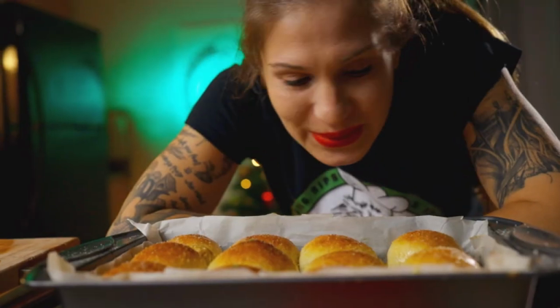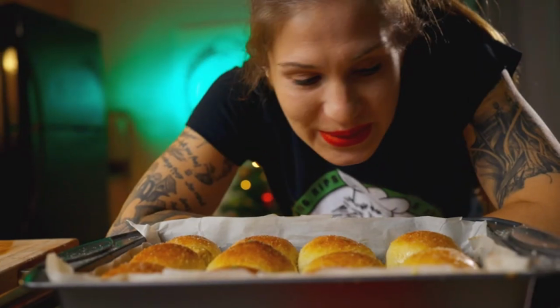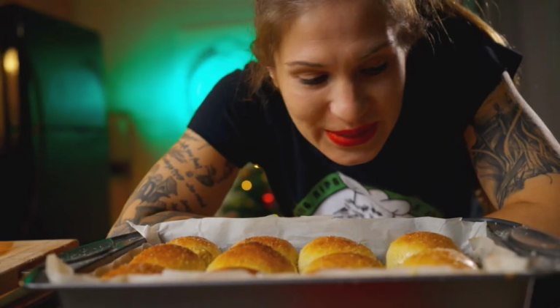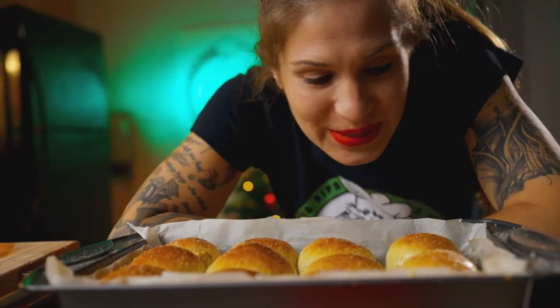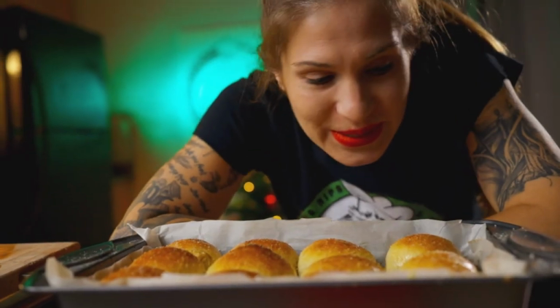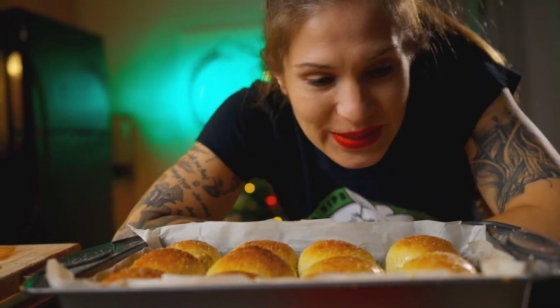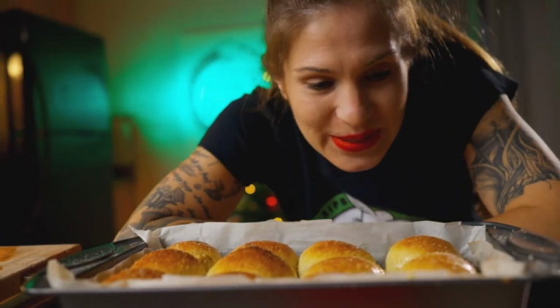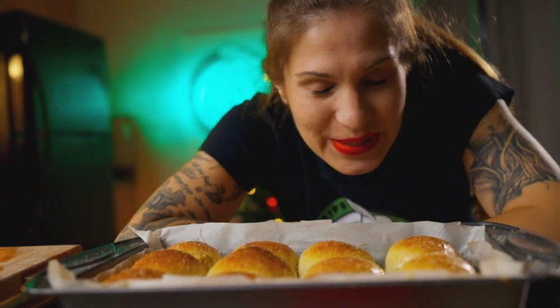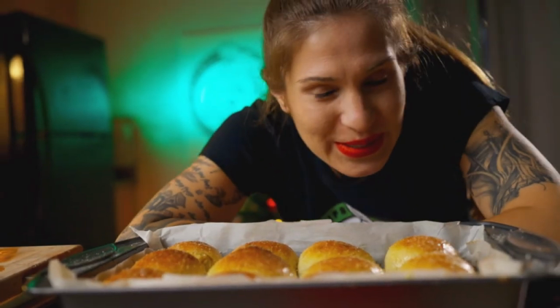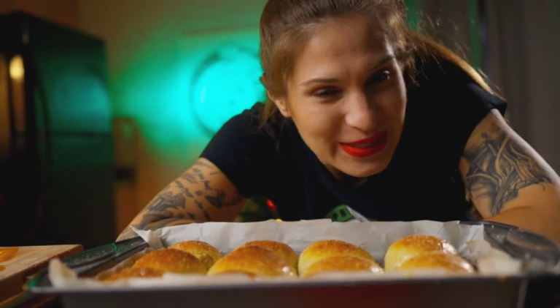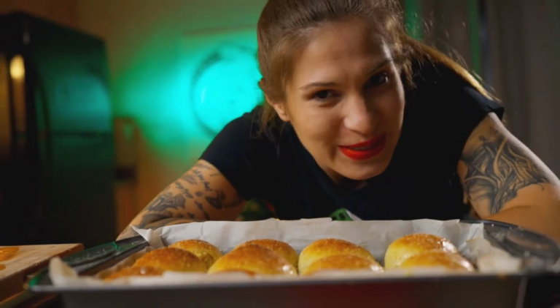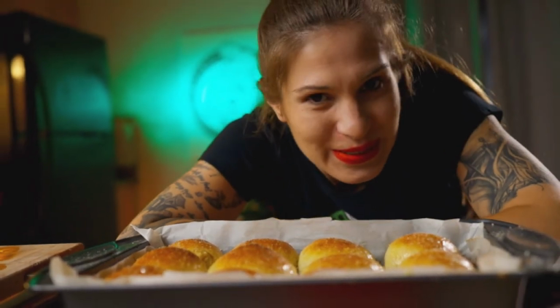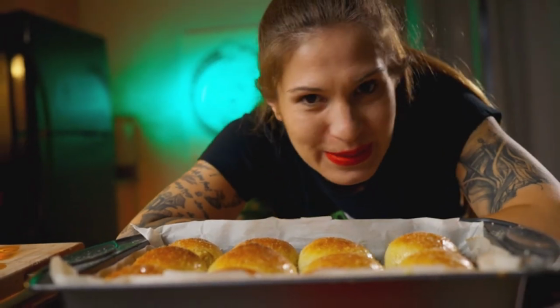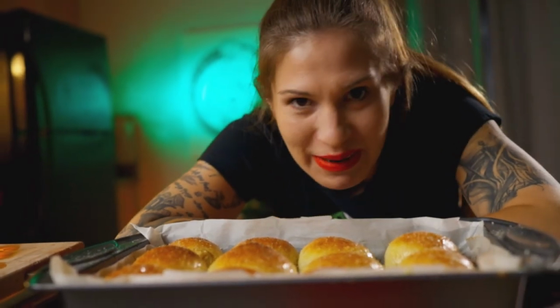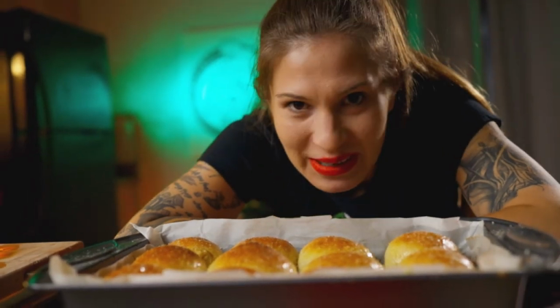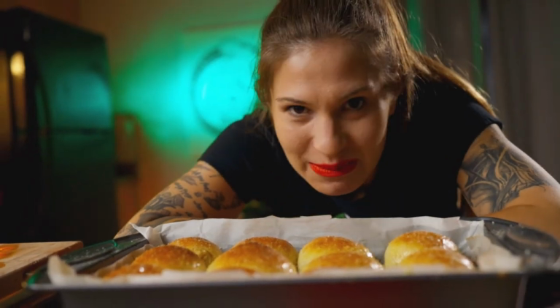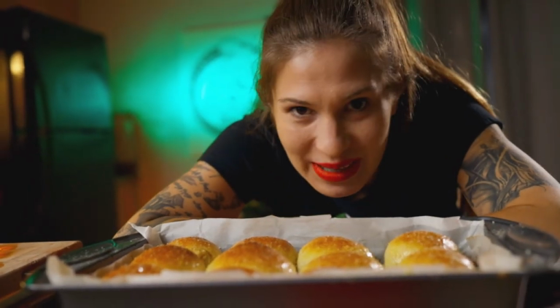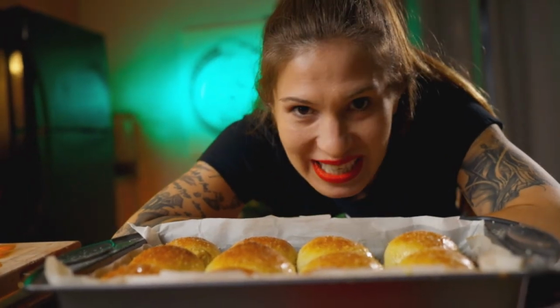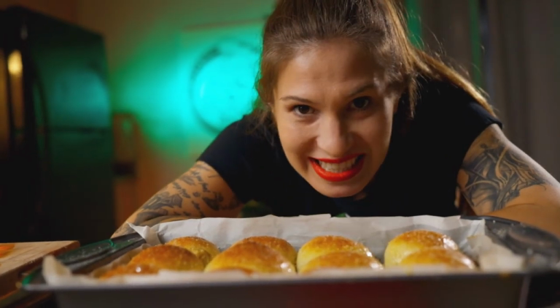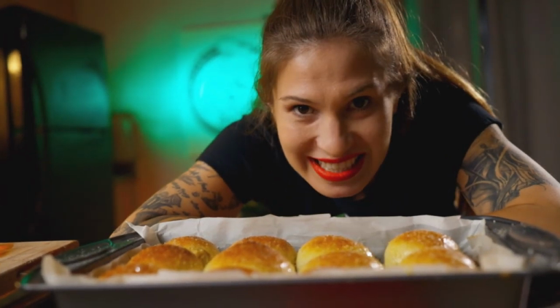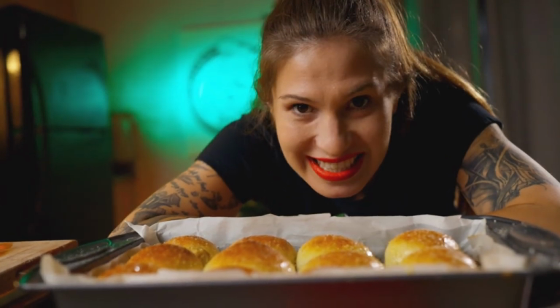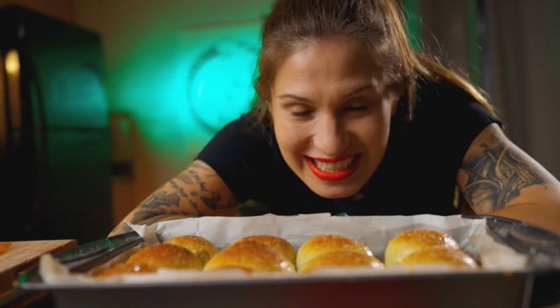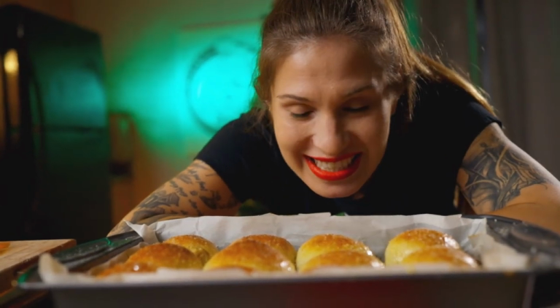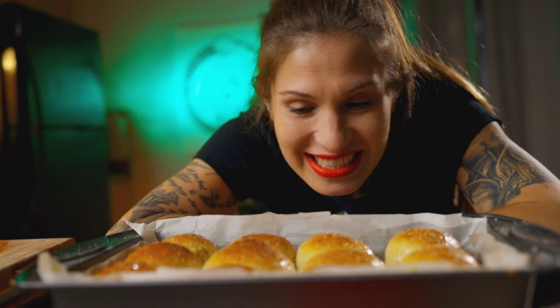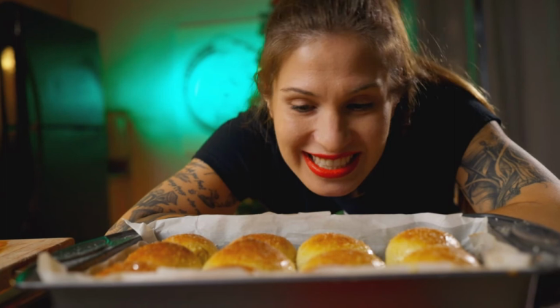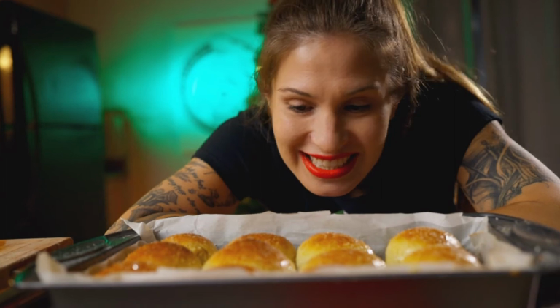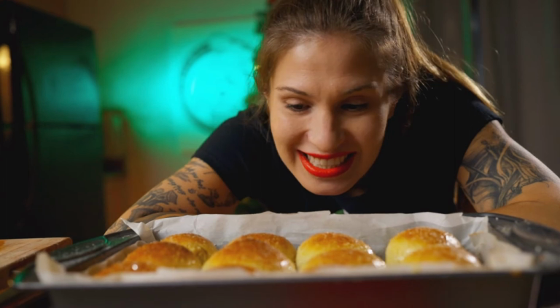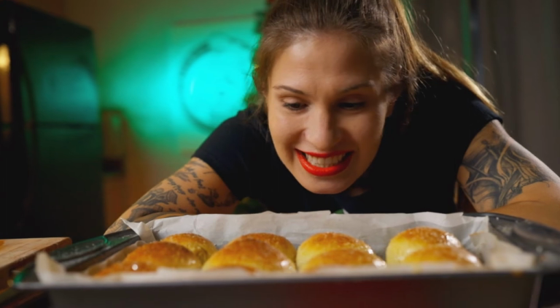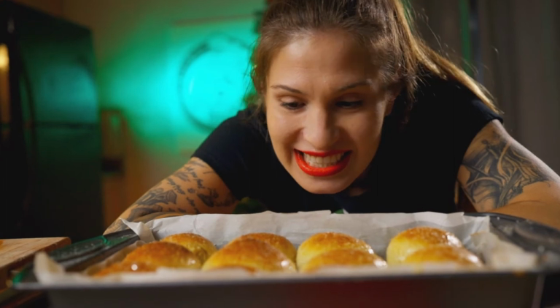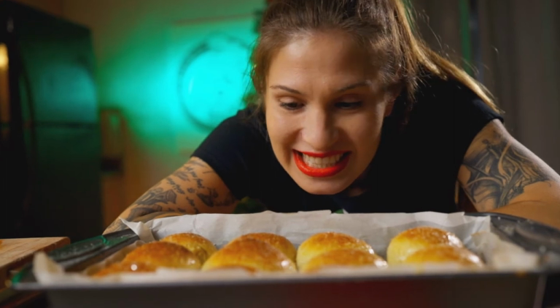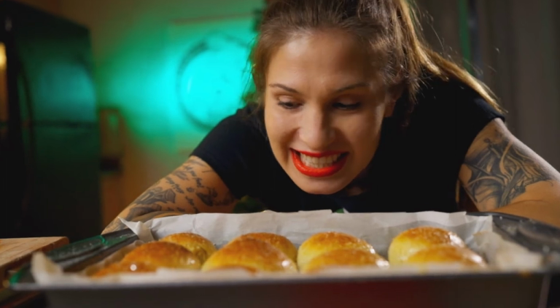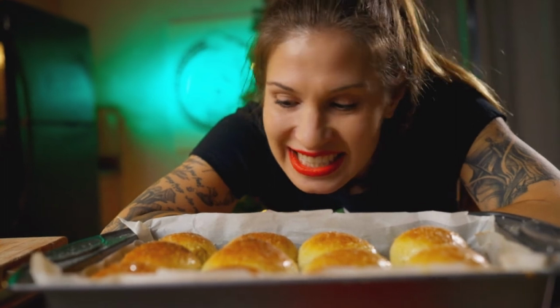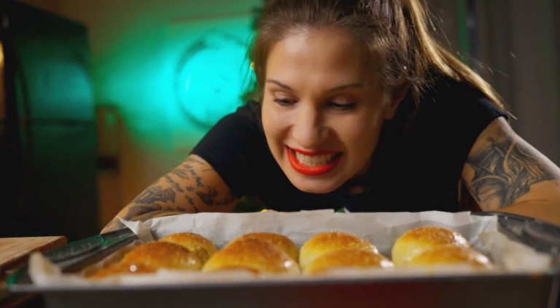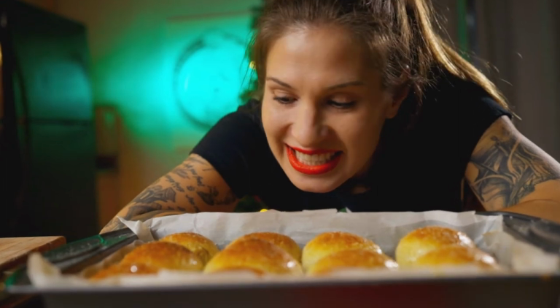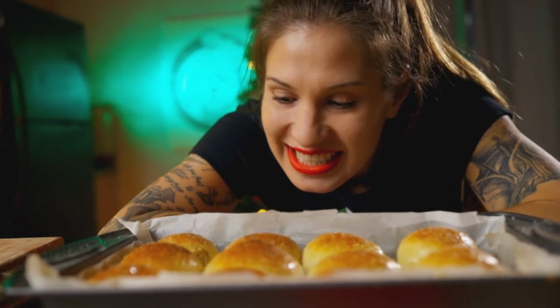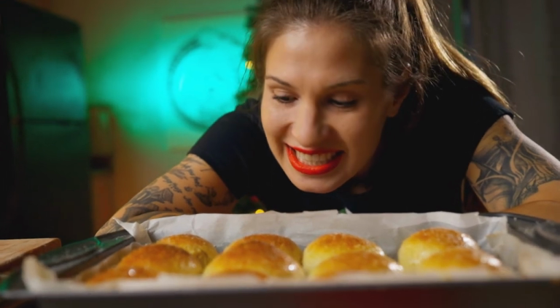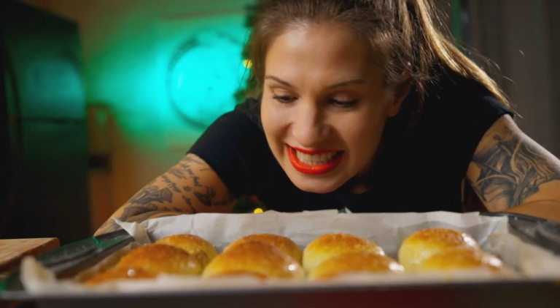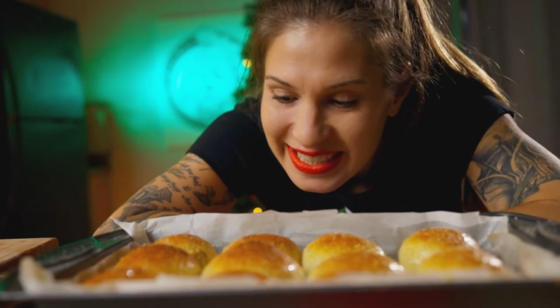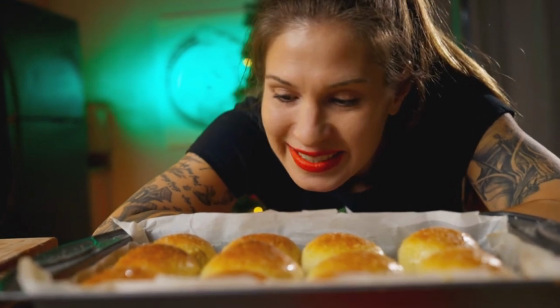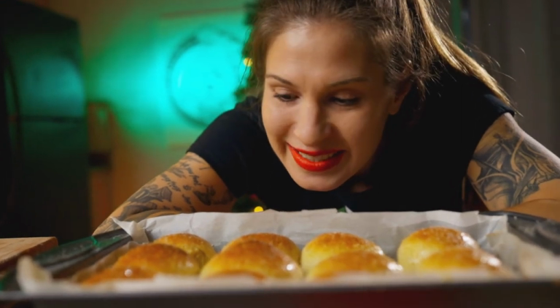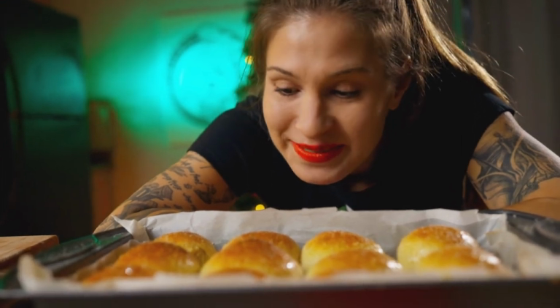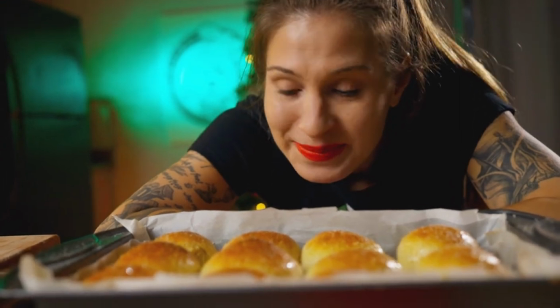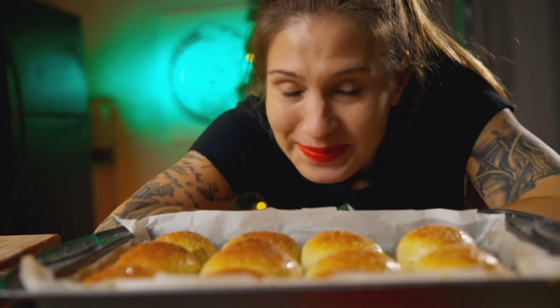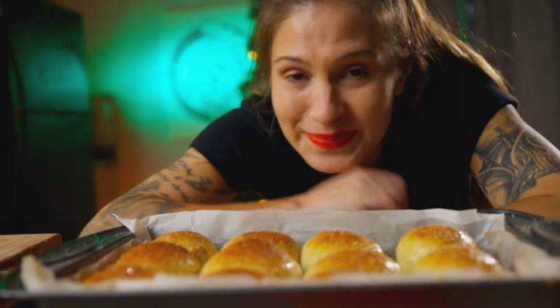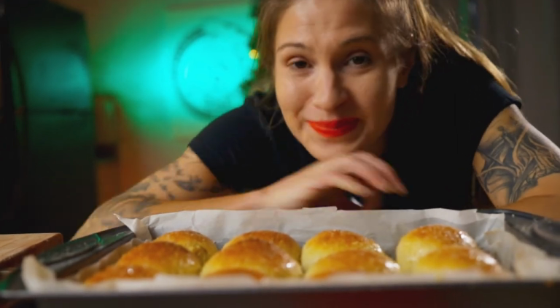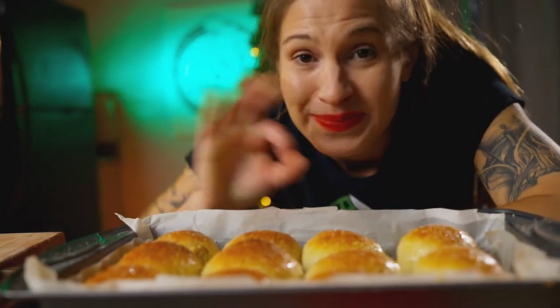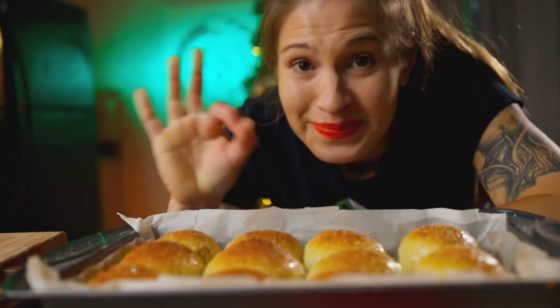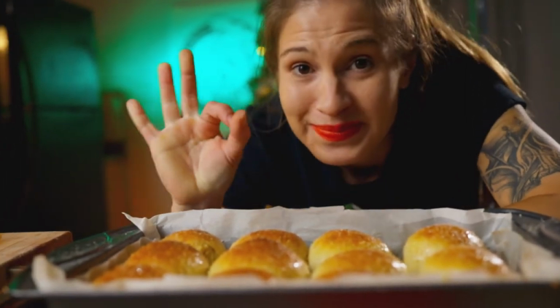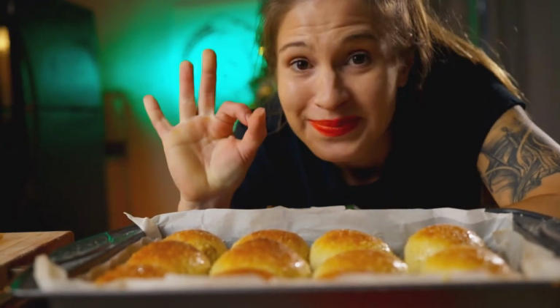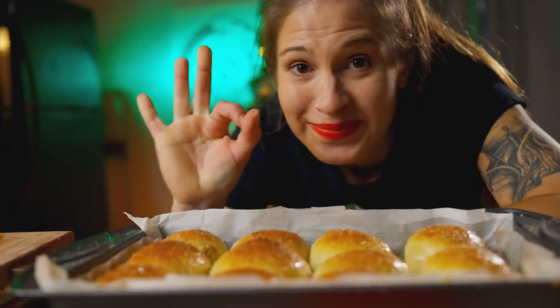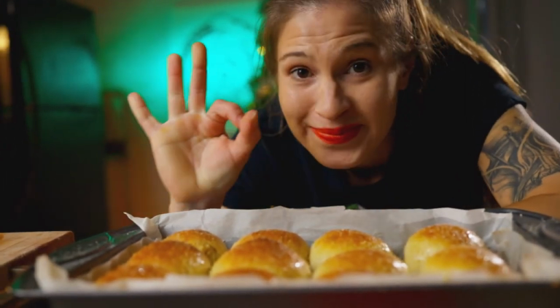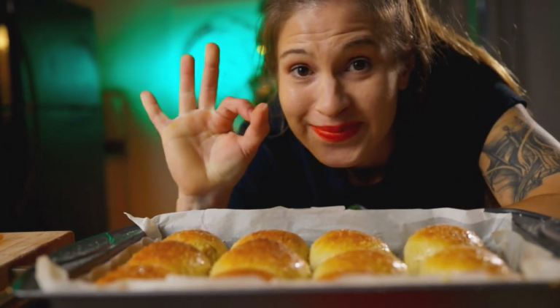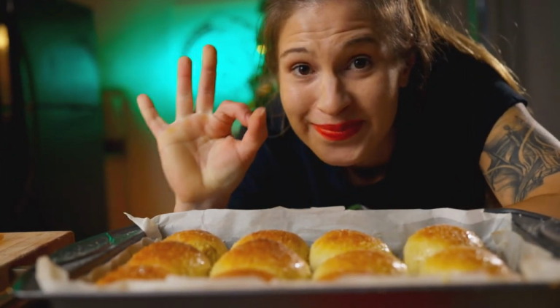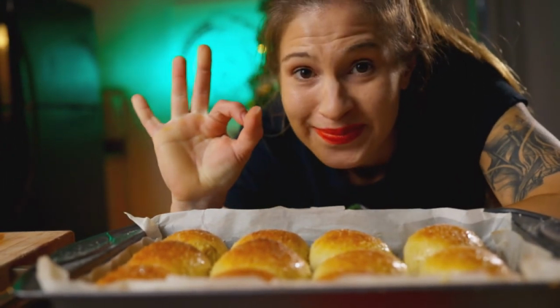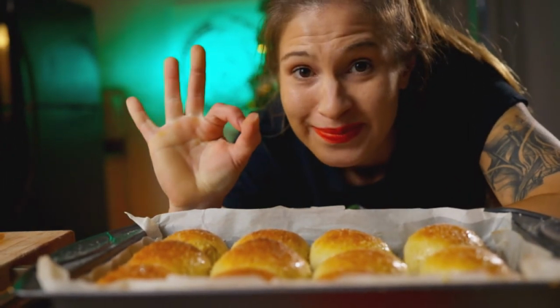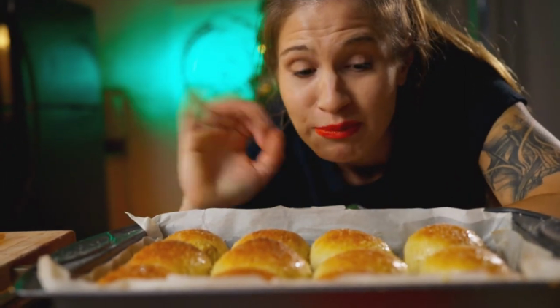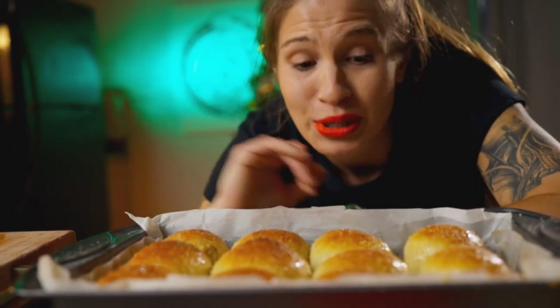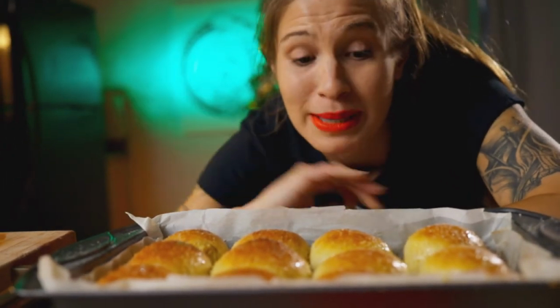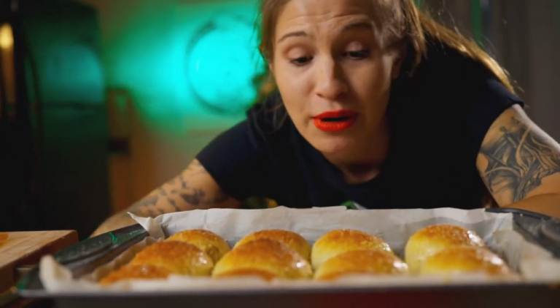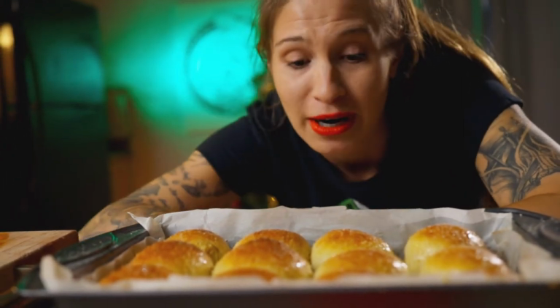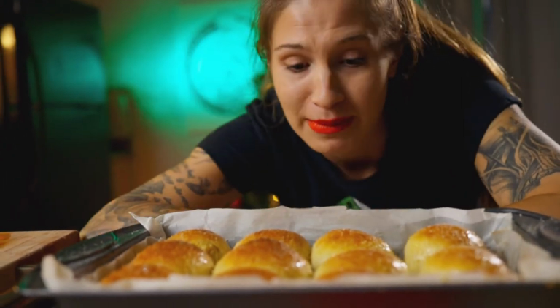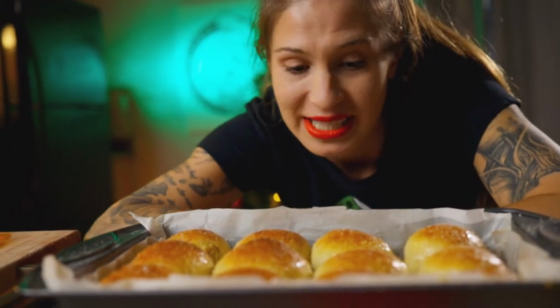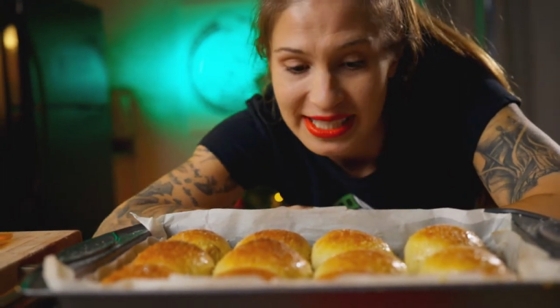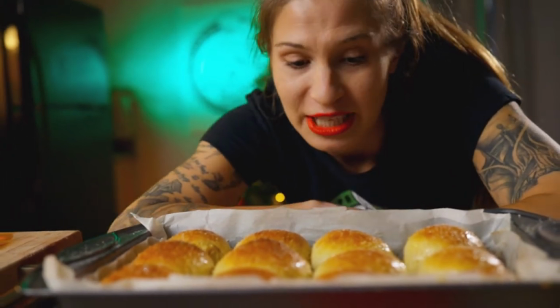Just as a topper, we're going to add some sea salt. Butter Buds! Pretty proud of myself.